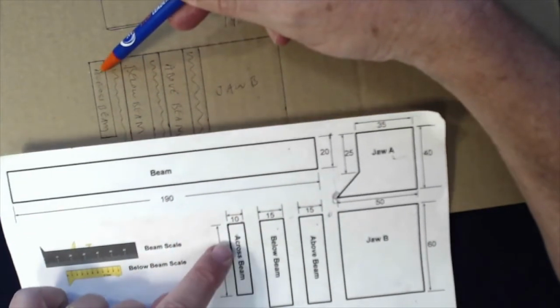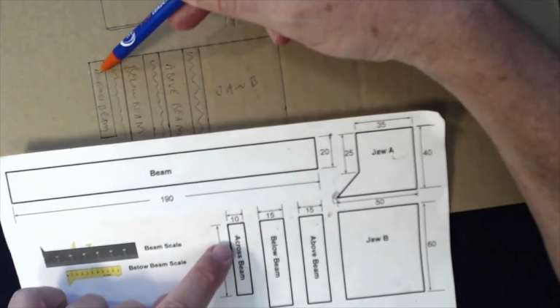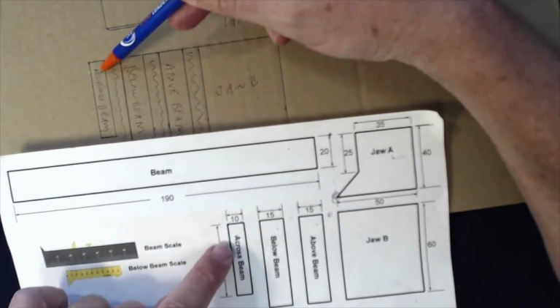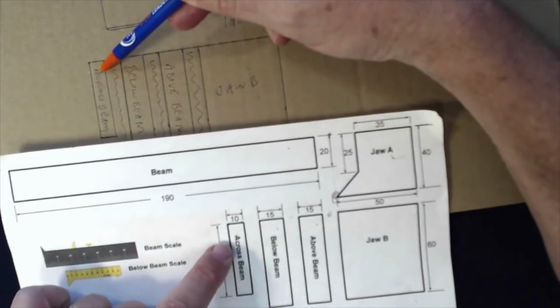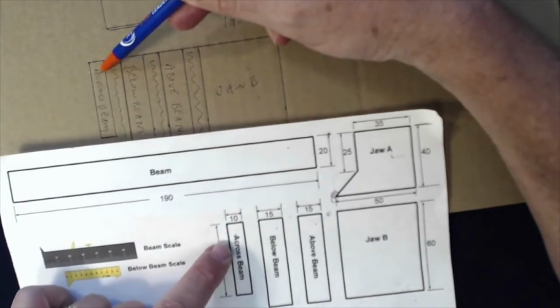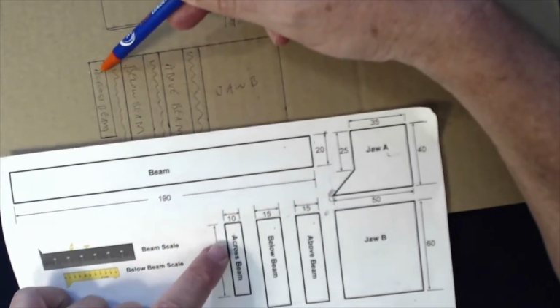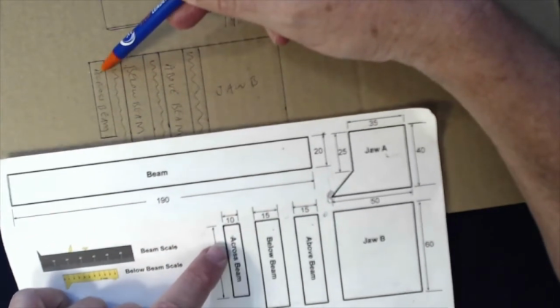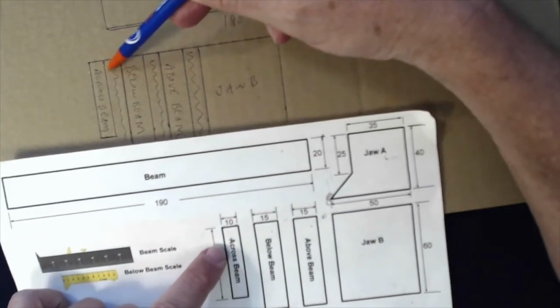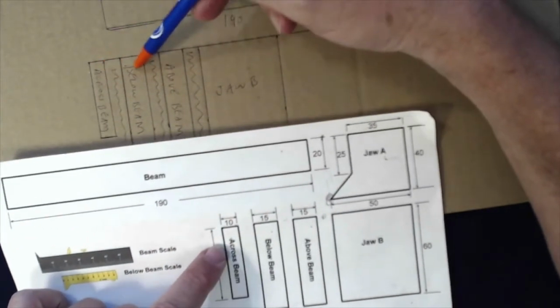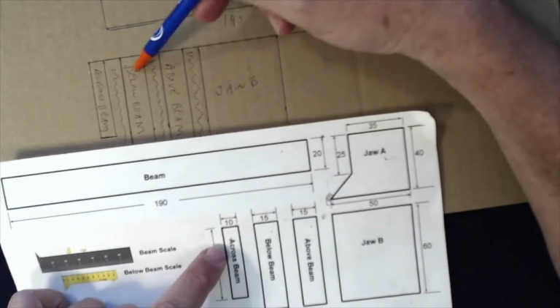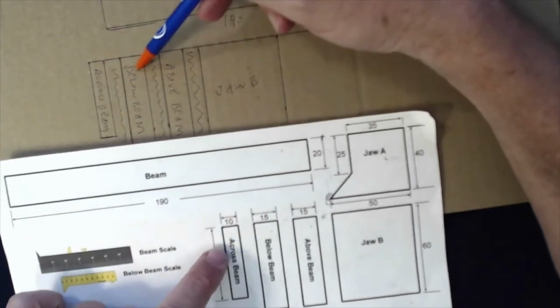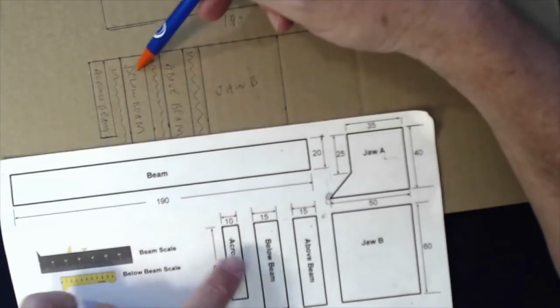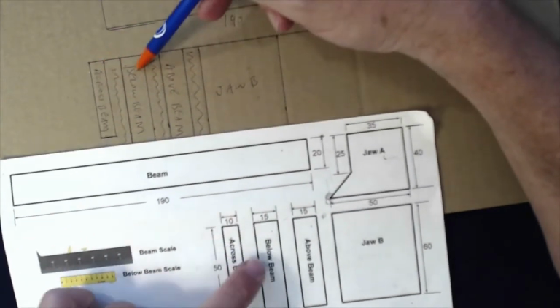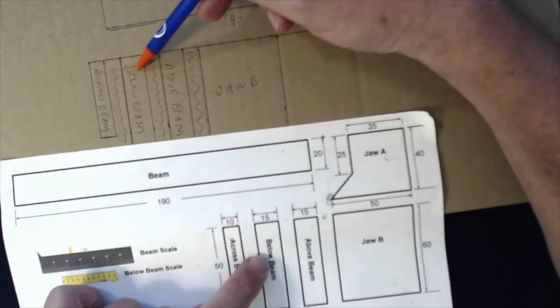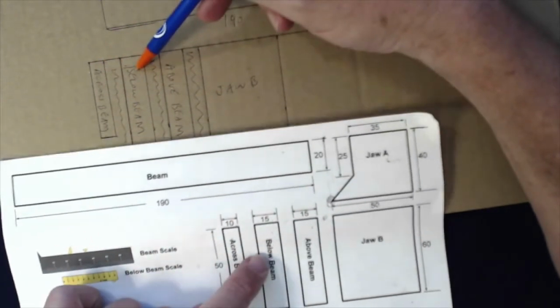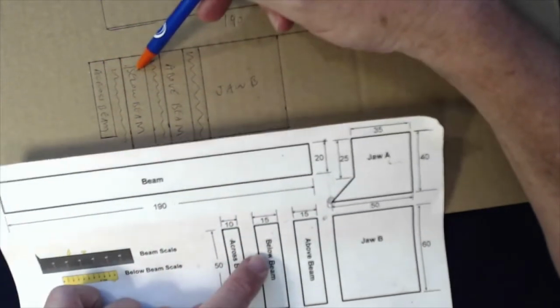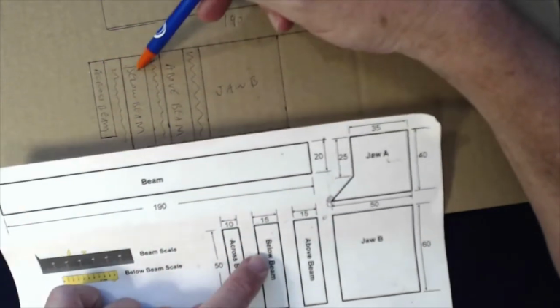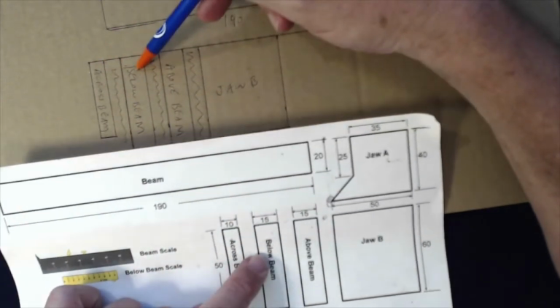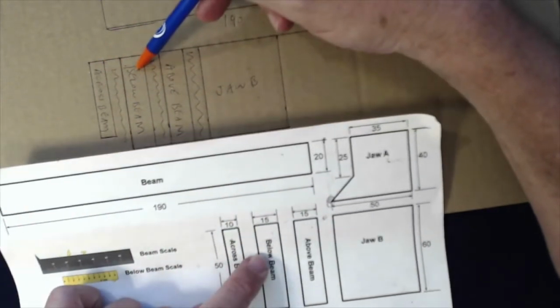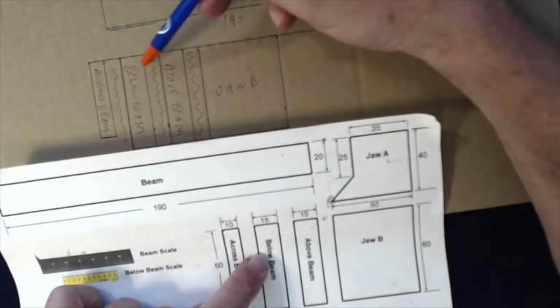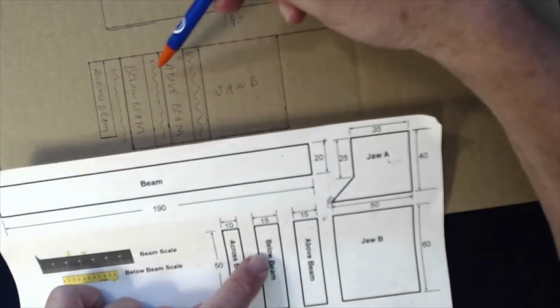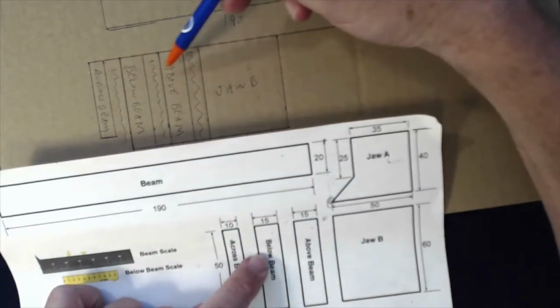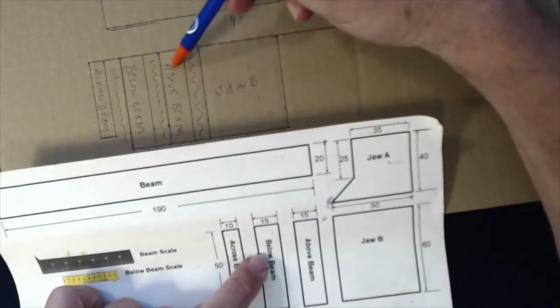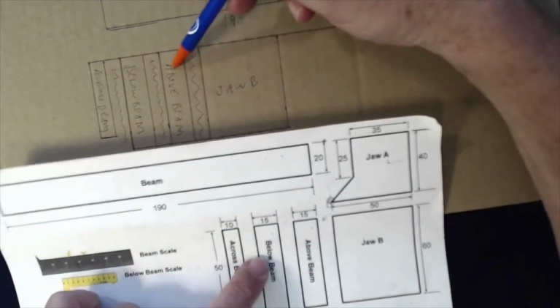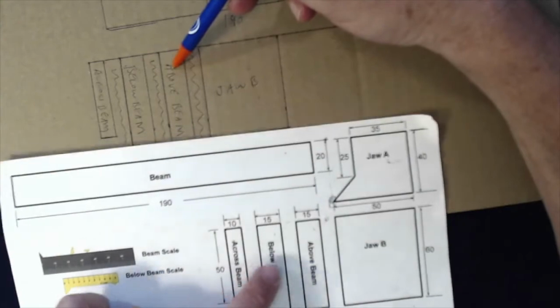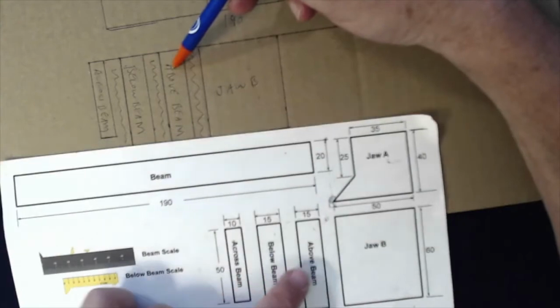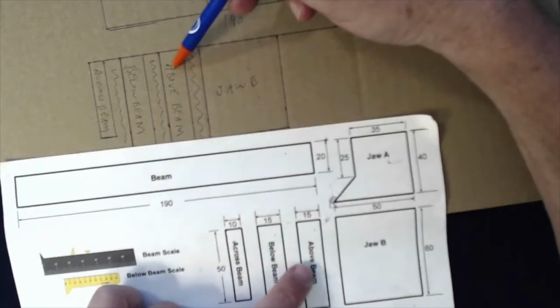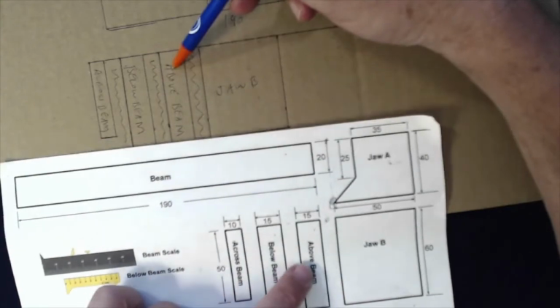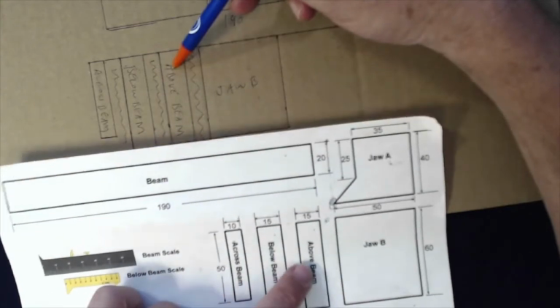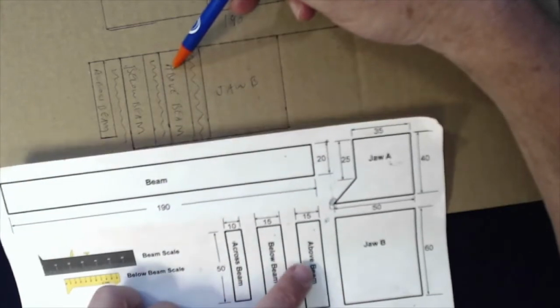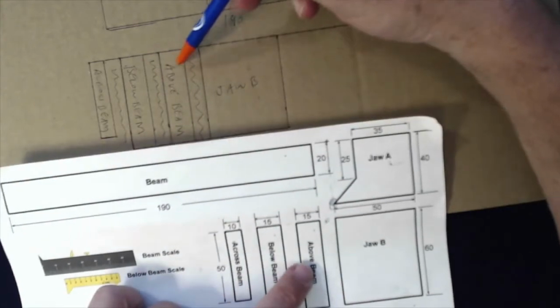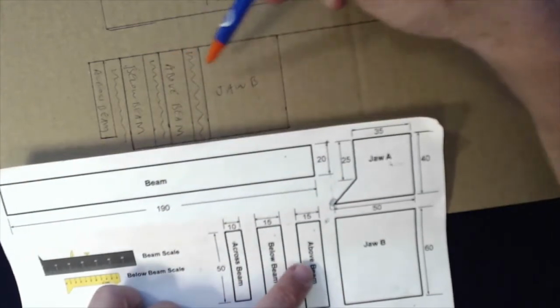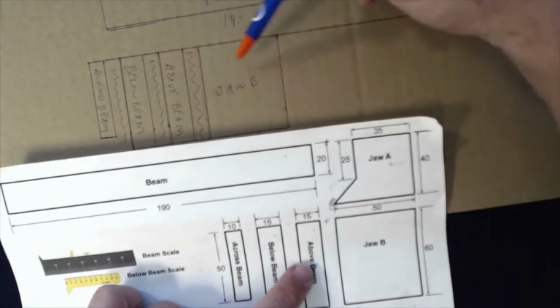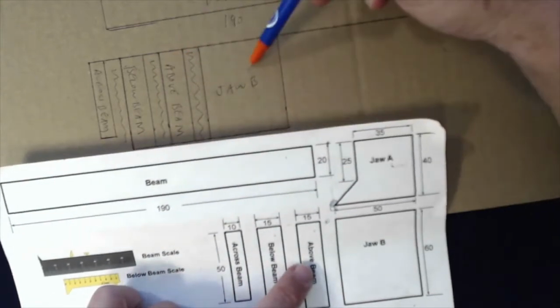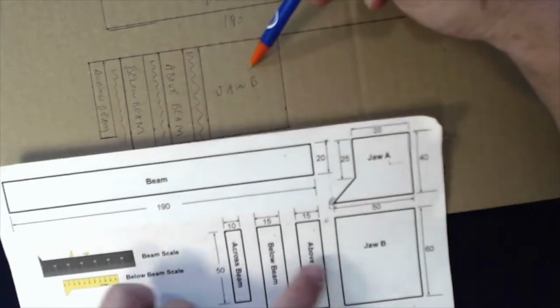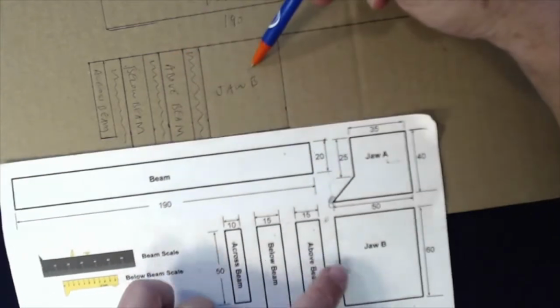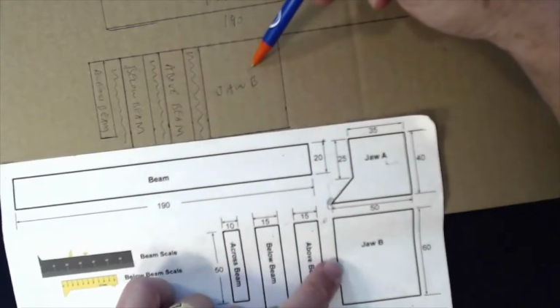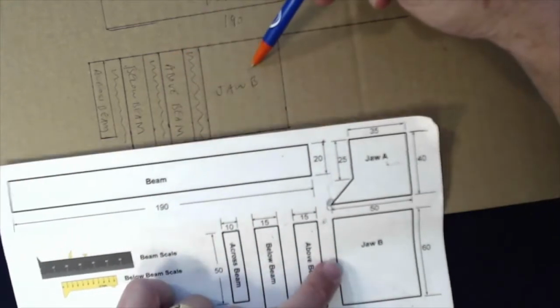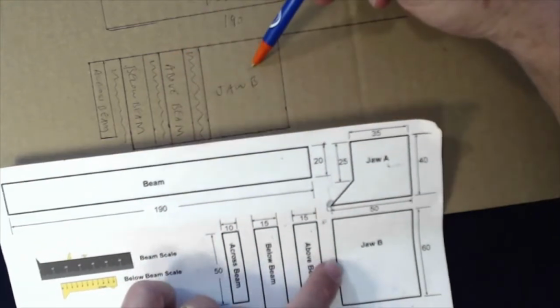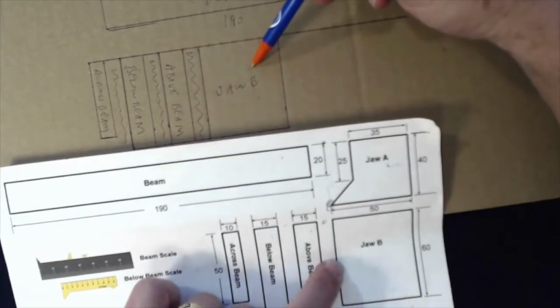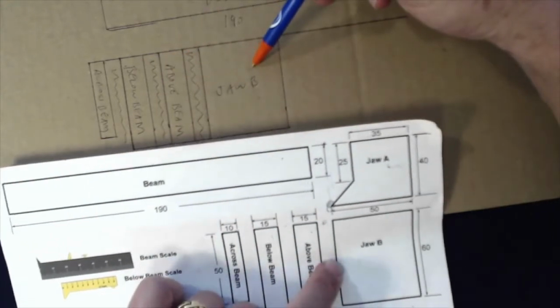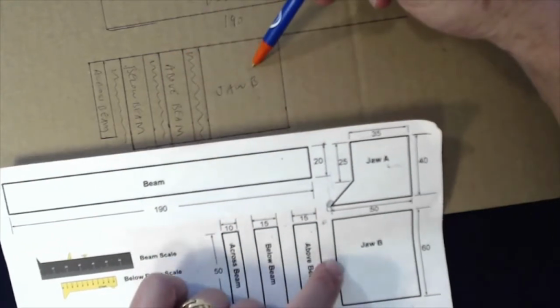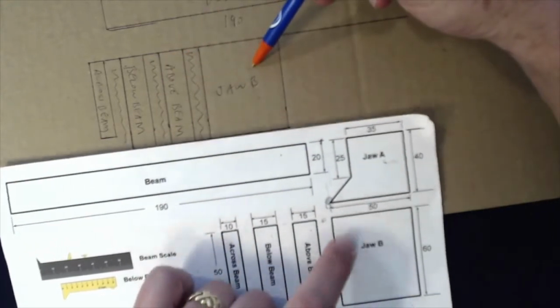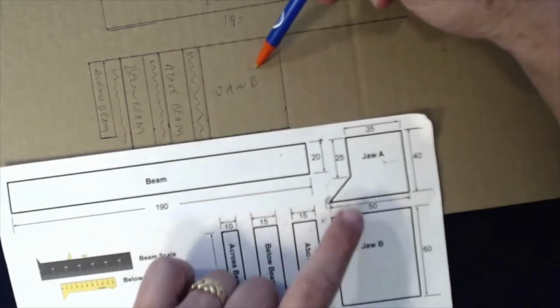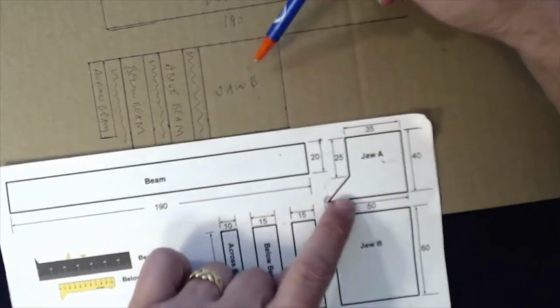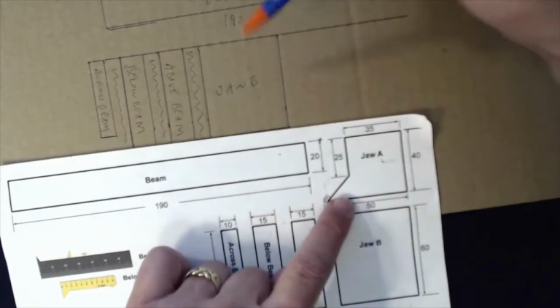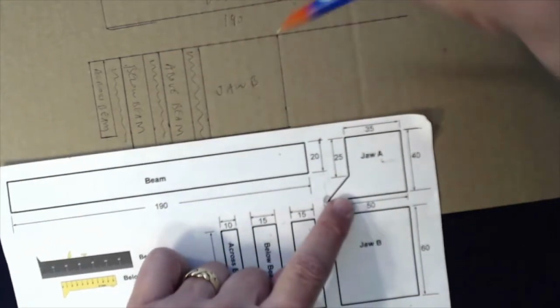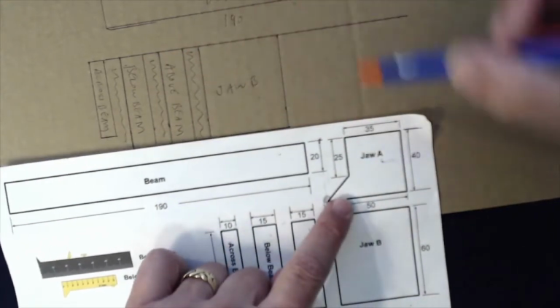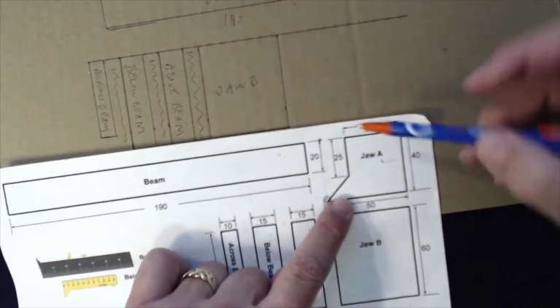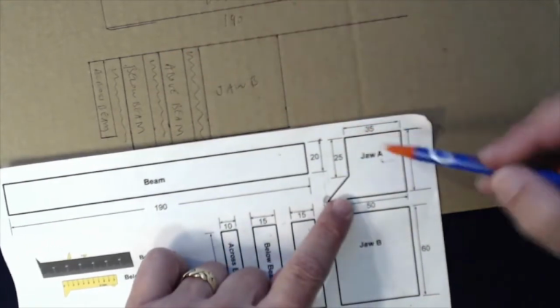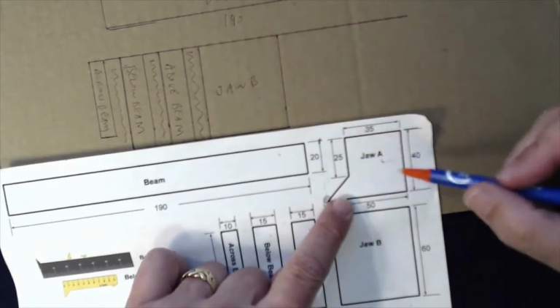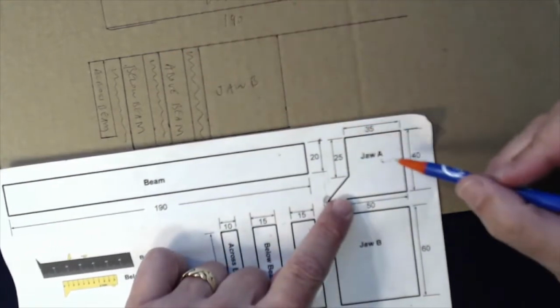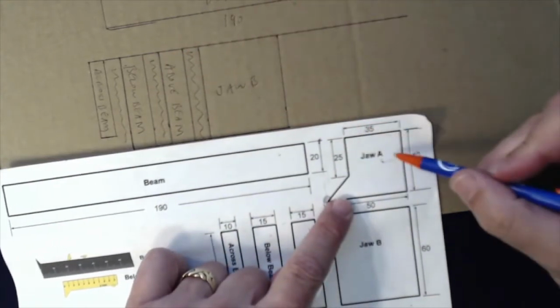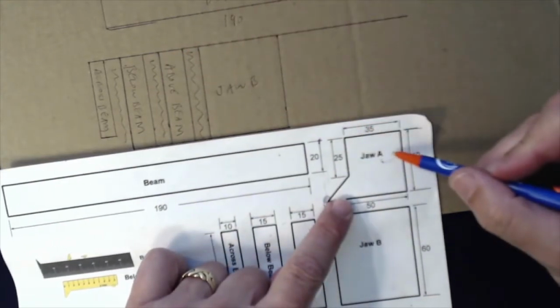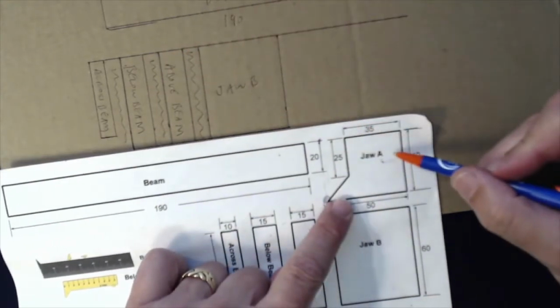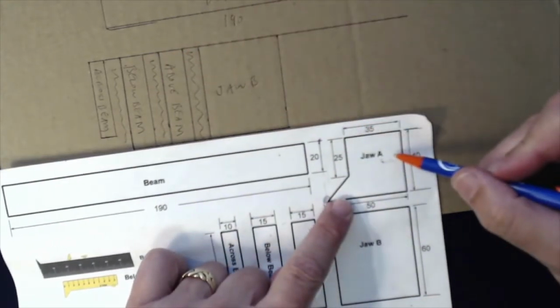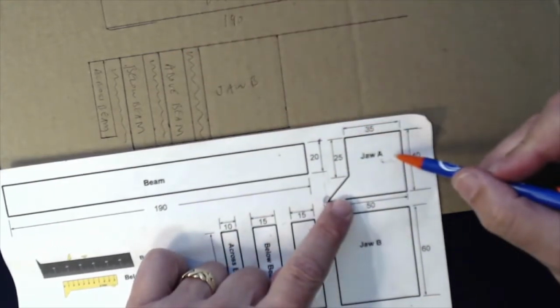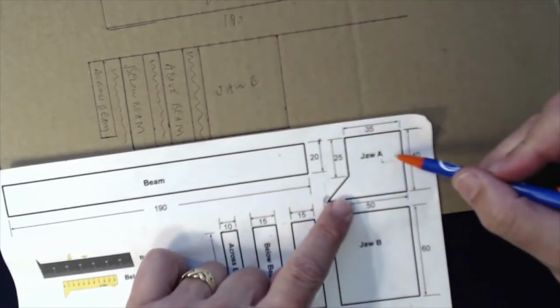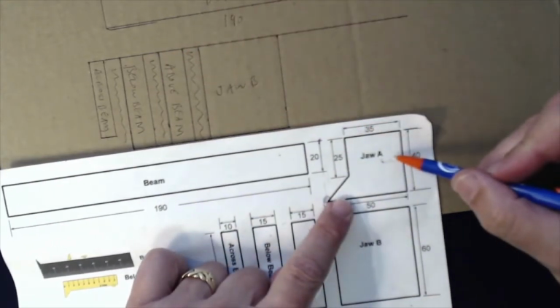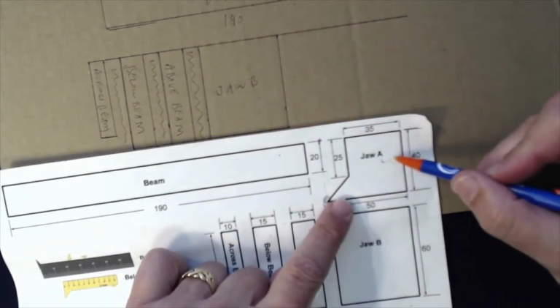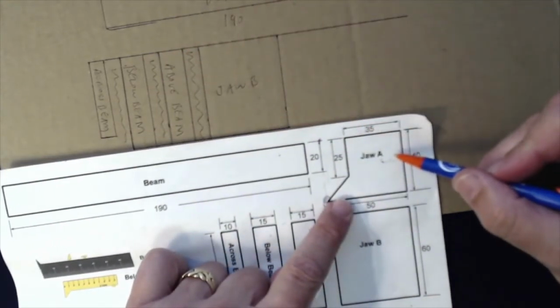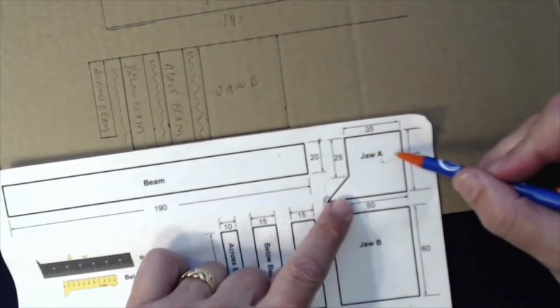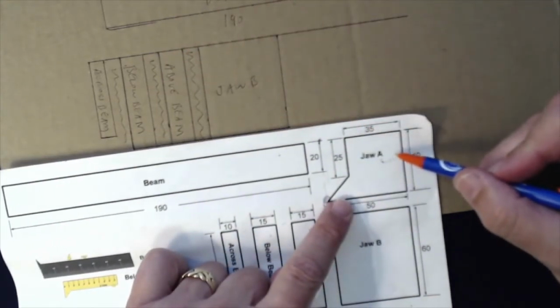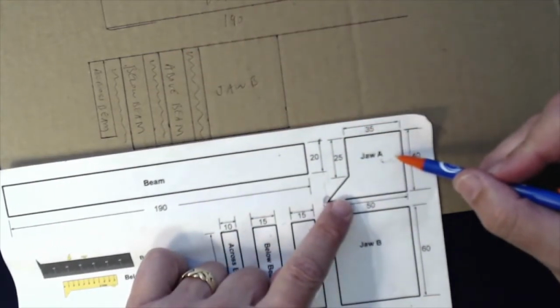So far that looks perfect — we have the beam, the across beam, the below beam, the above beam, and jaw B. The only thing we're missing now is jaw A.